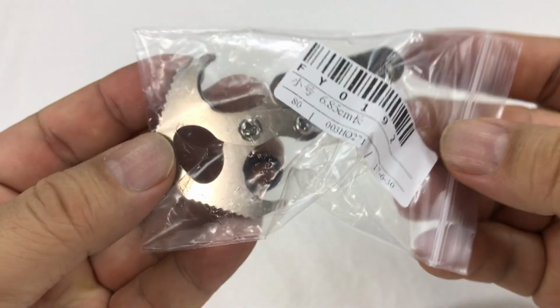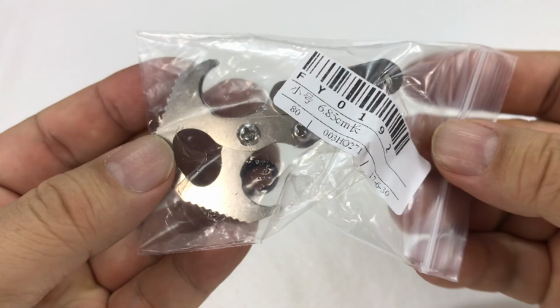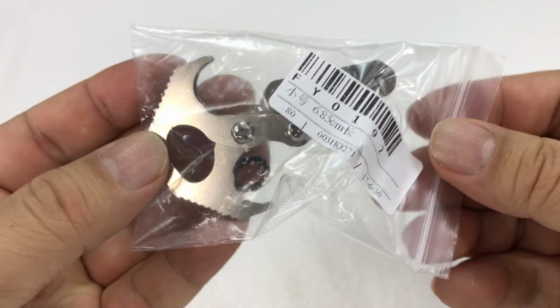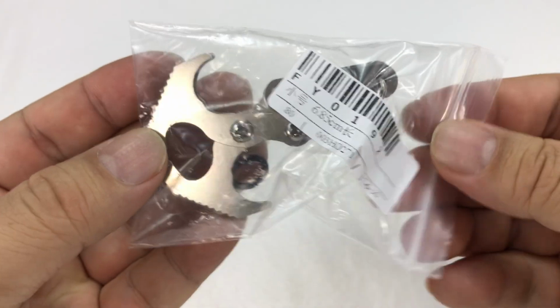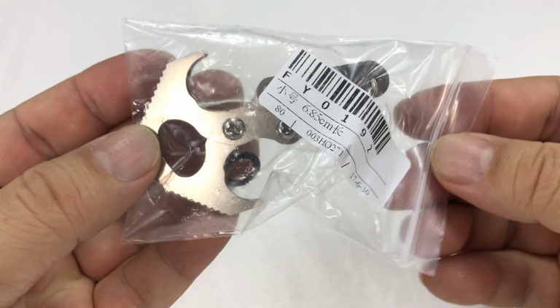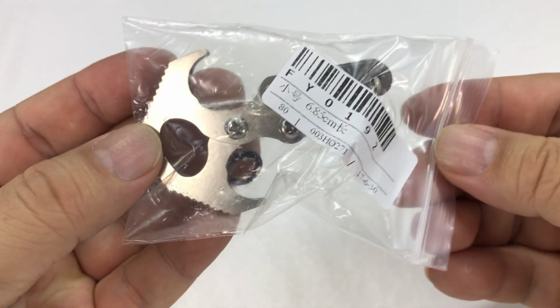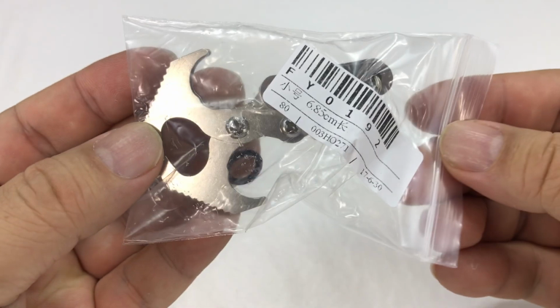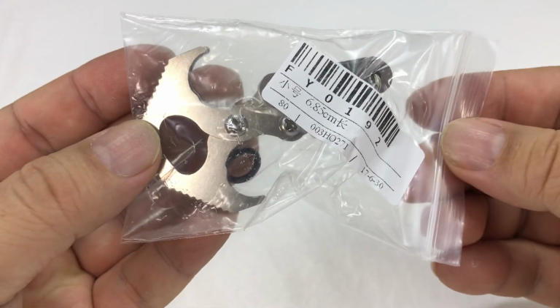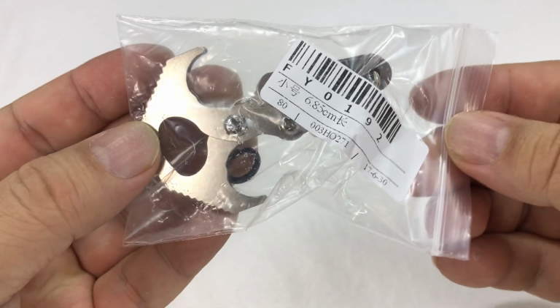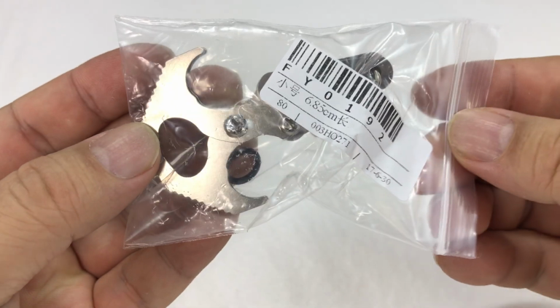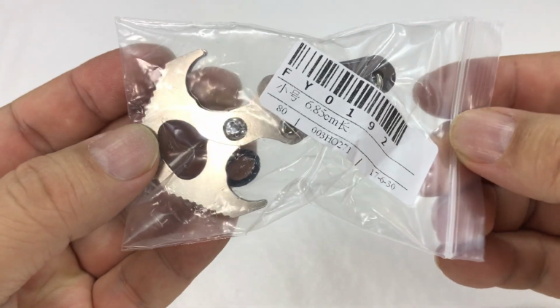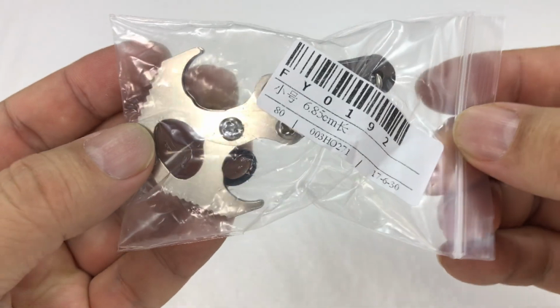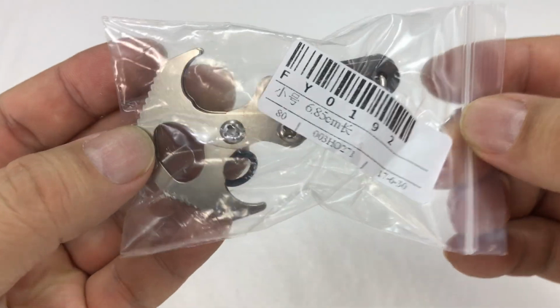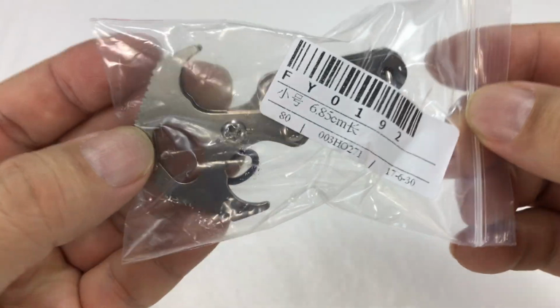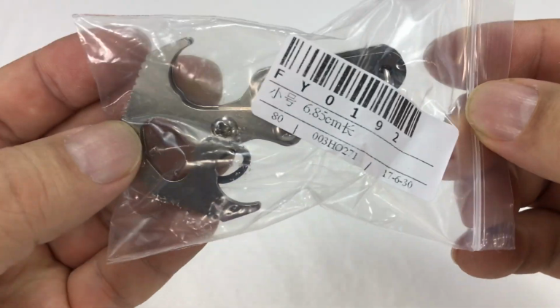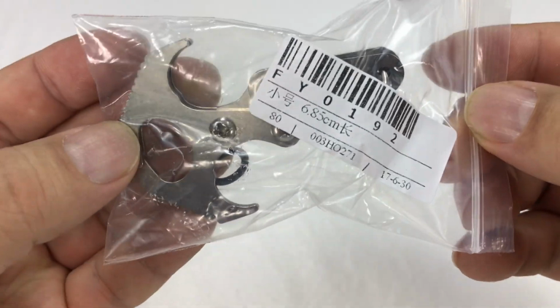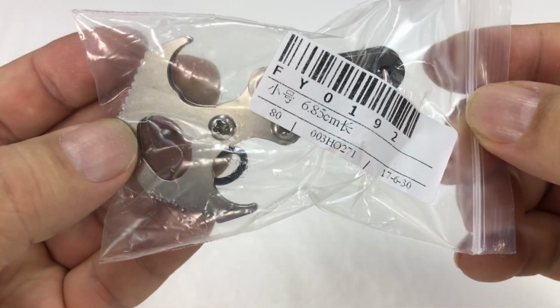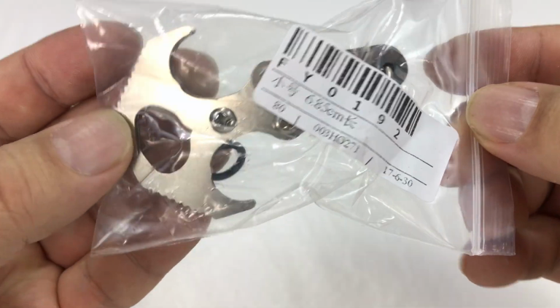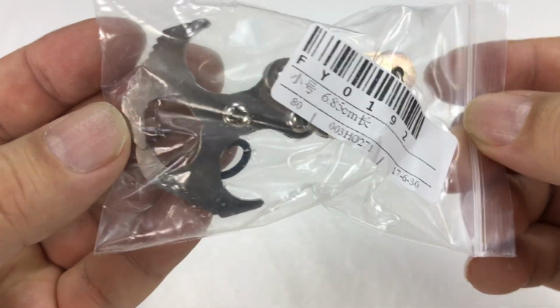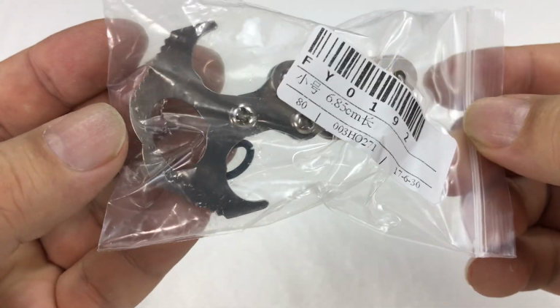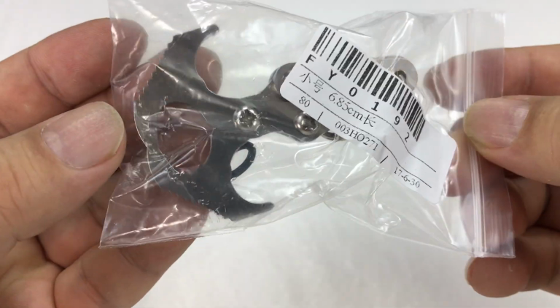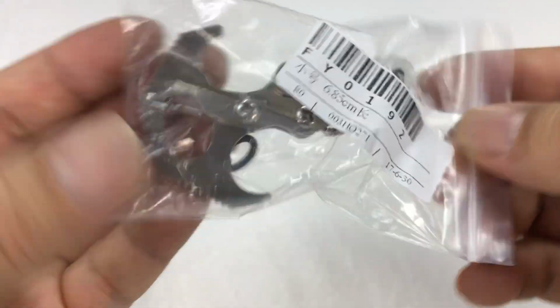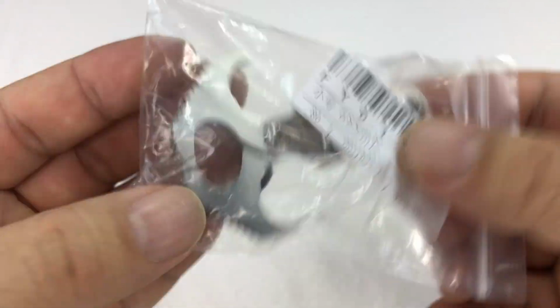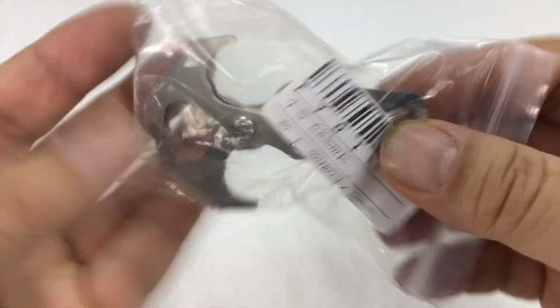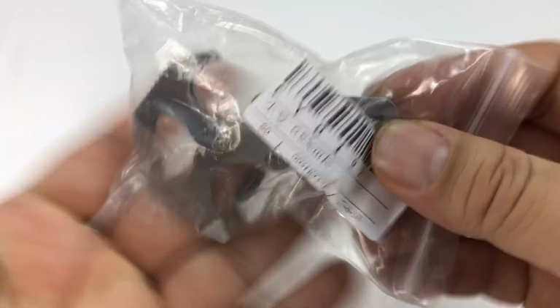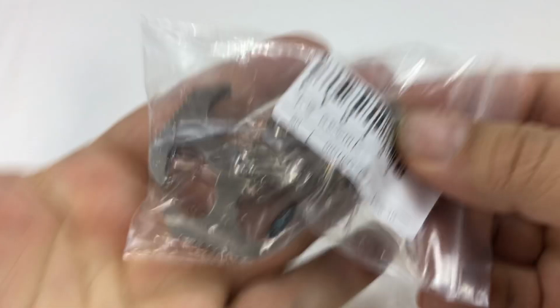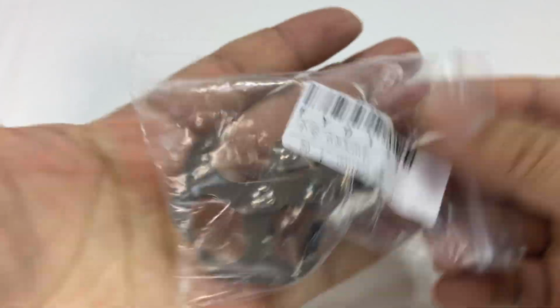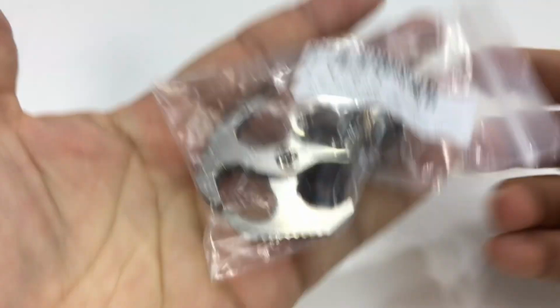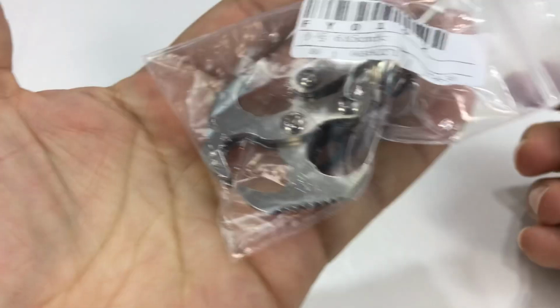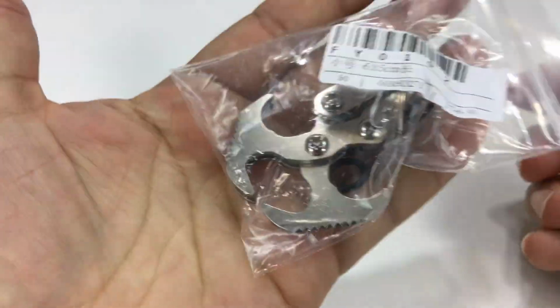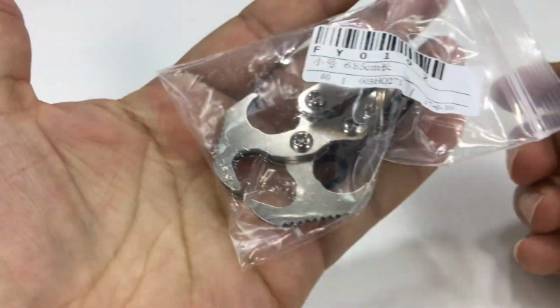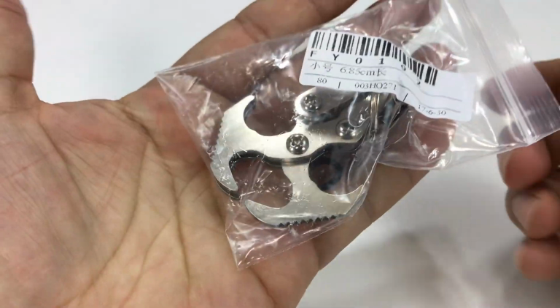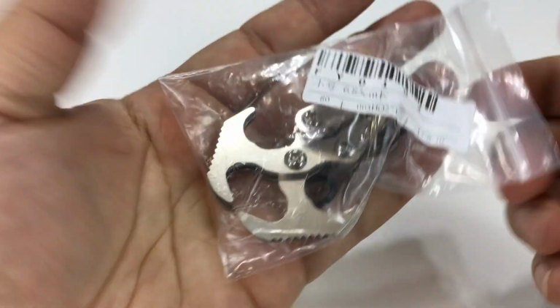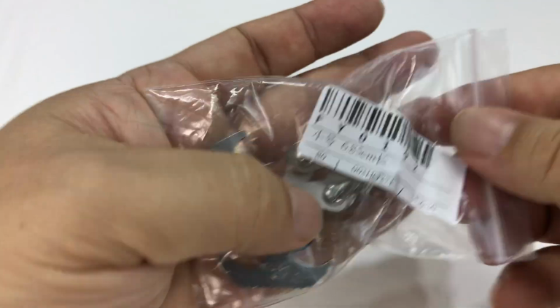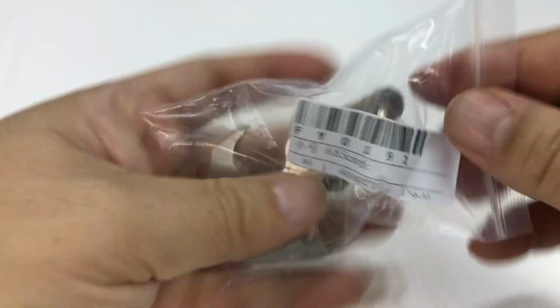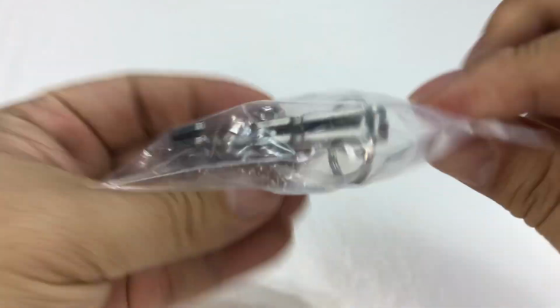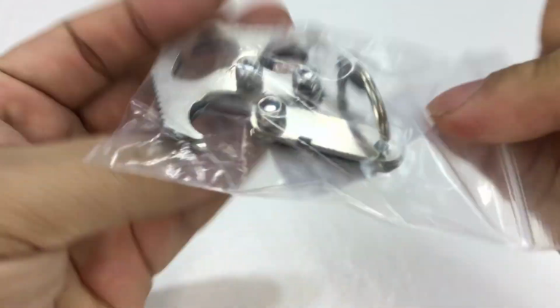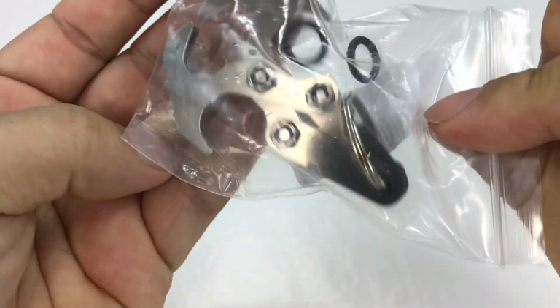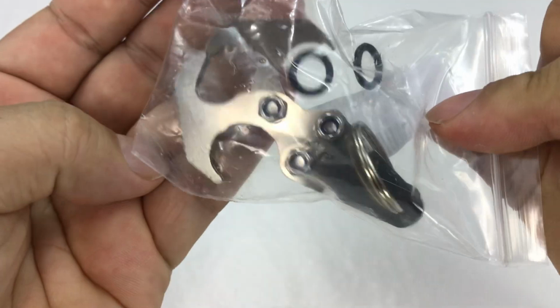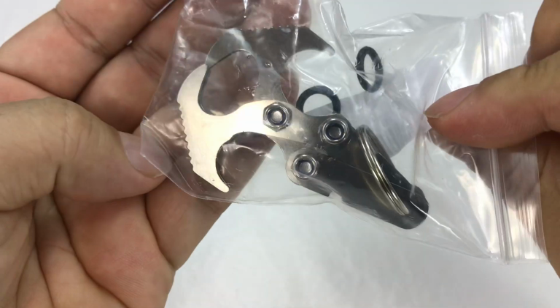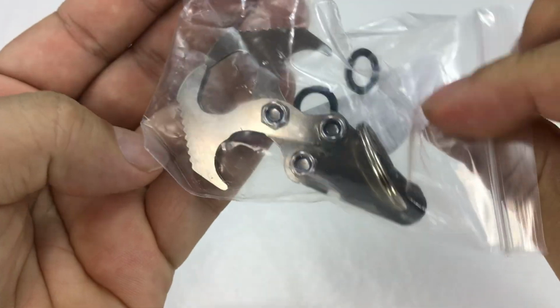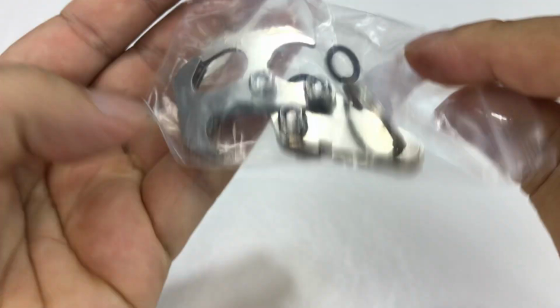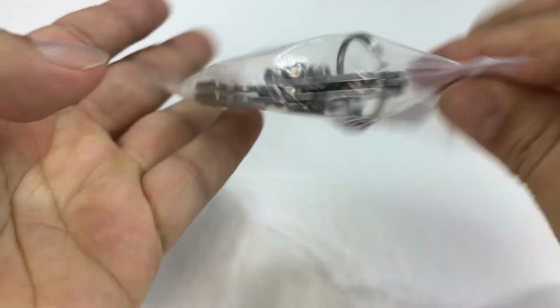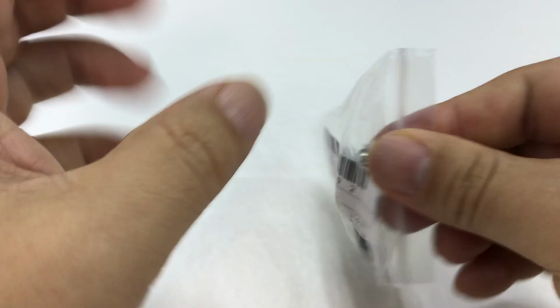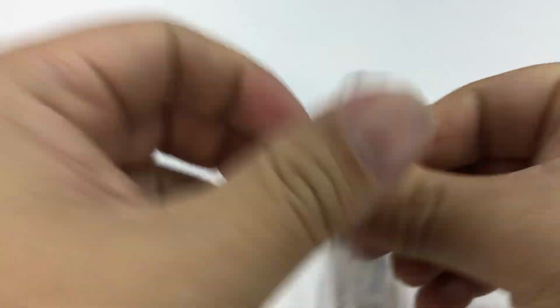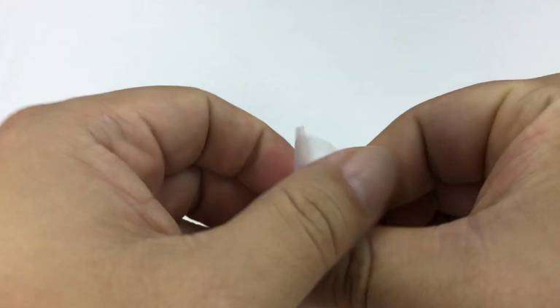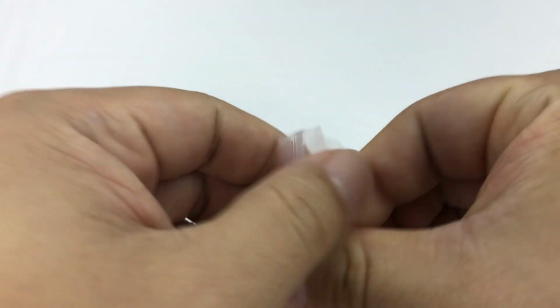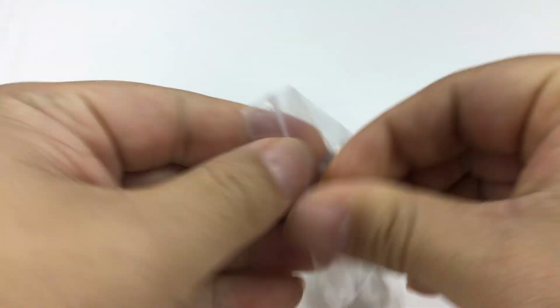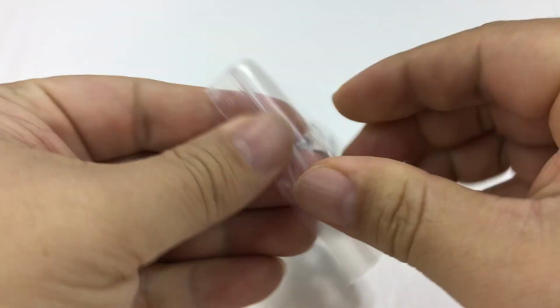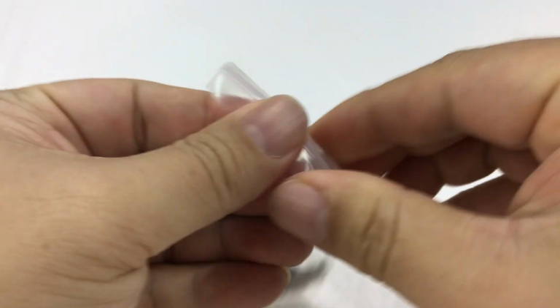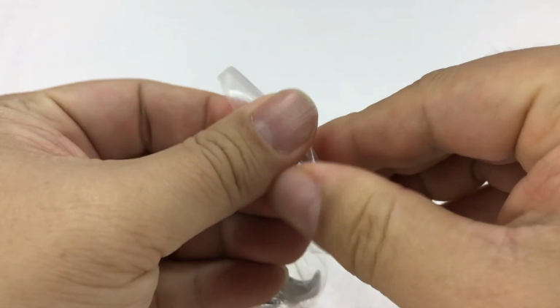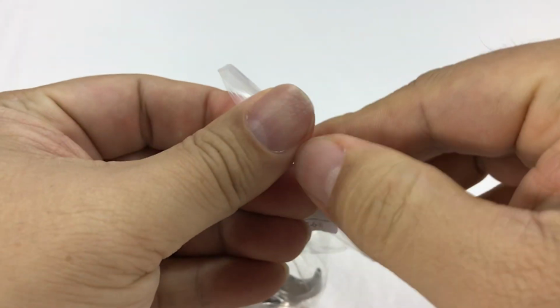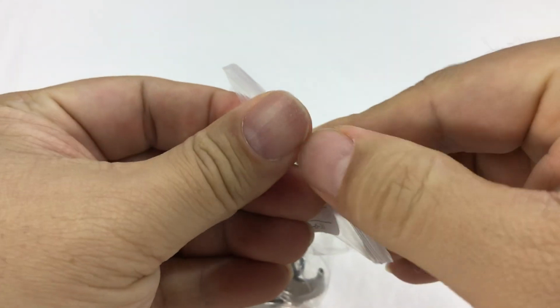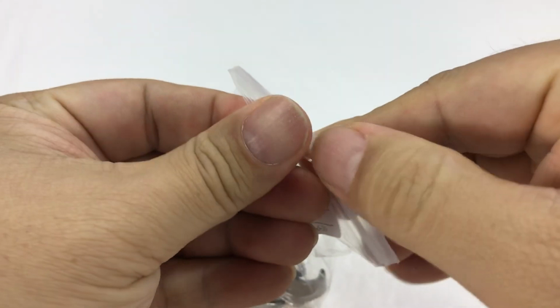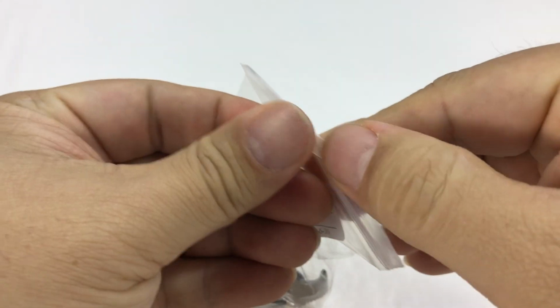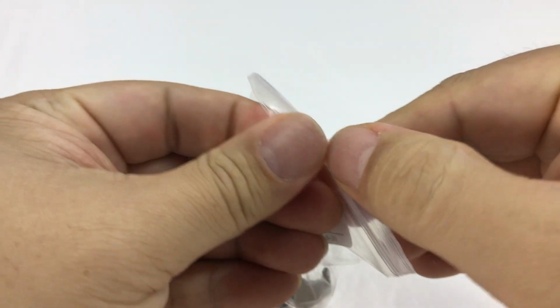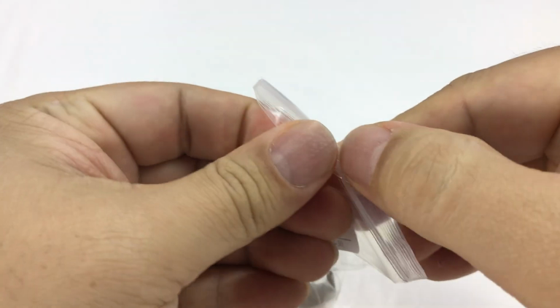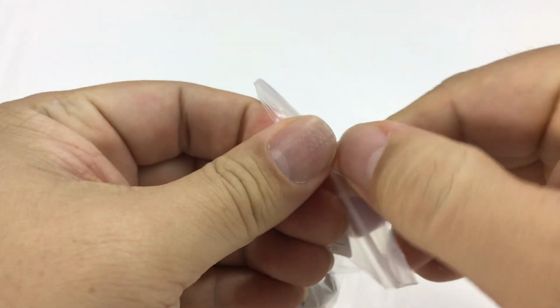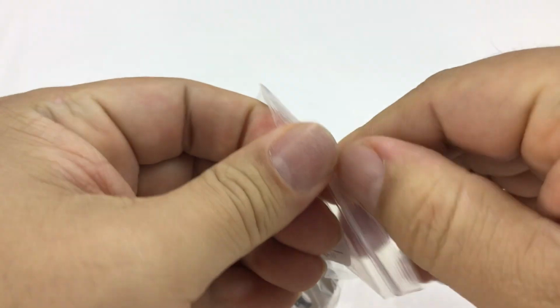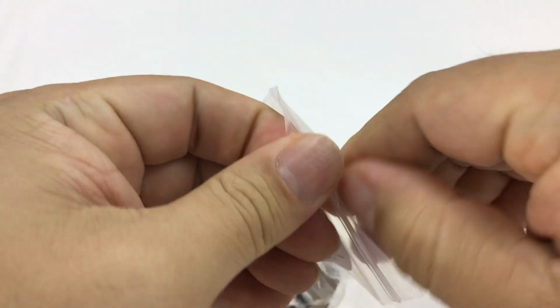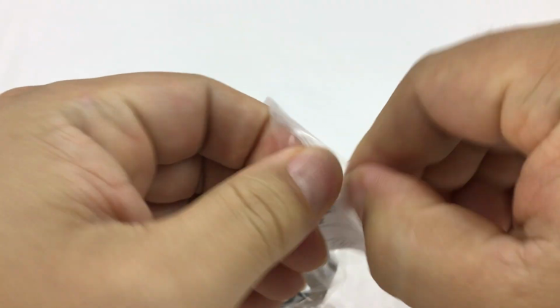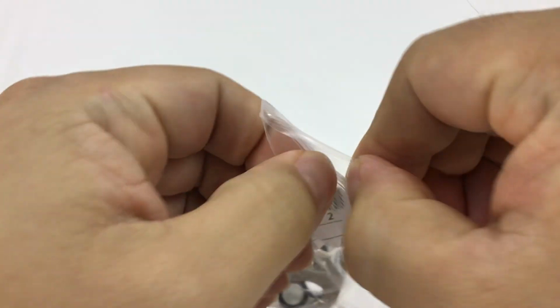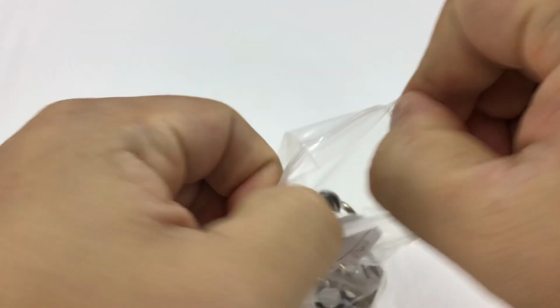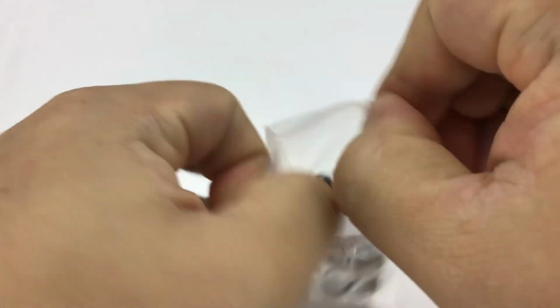What's up GearPandas? Peter Von Panda here. I want to show you this little tiny grappling hook that I bought and see if it's something you need.